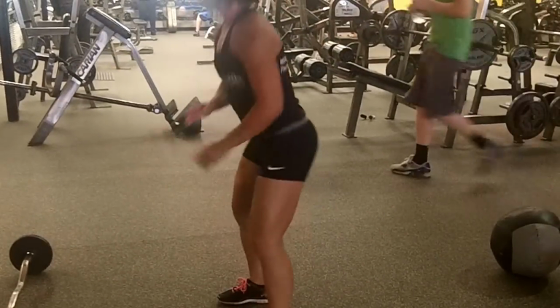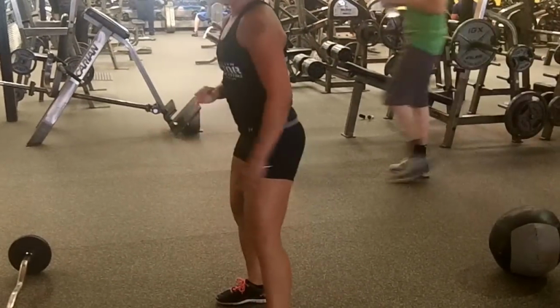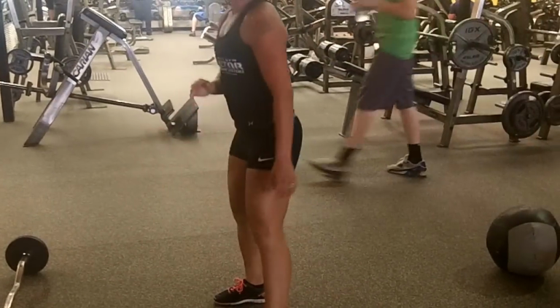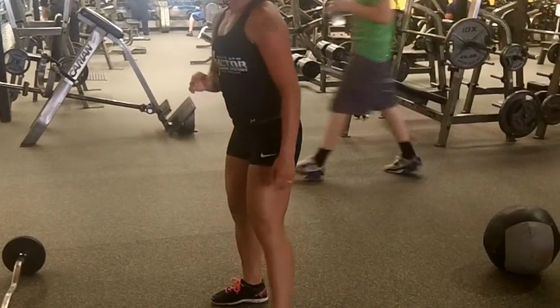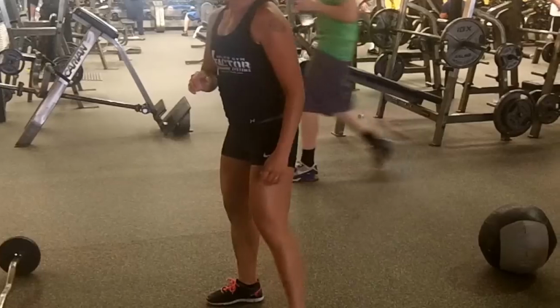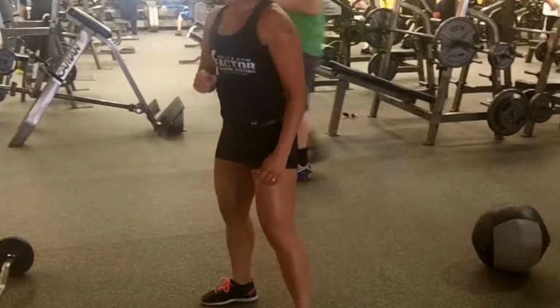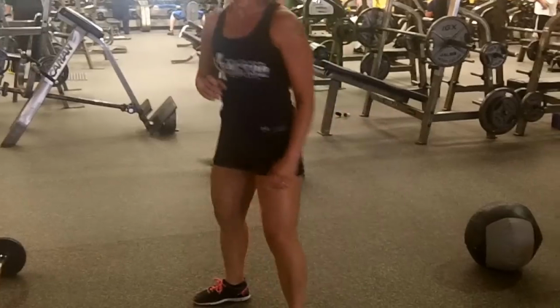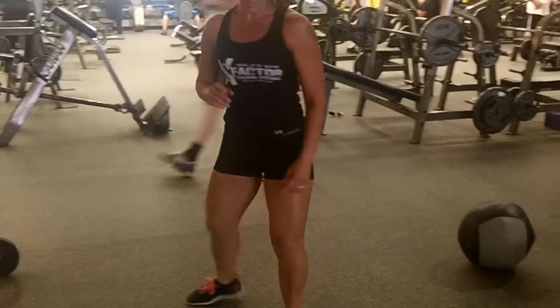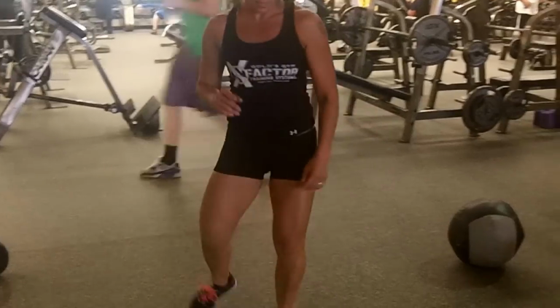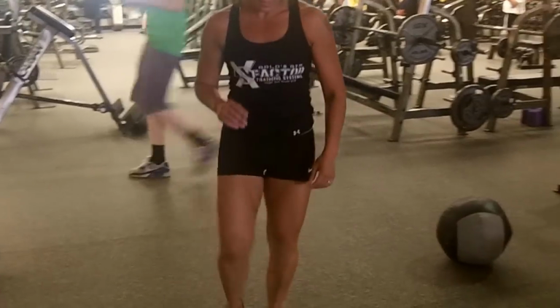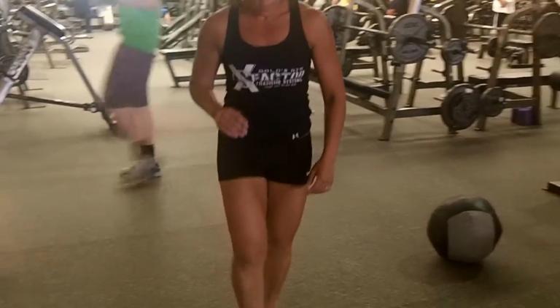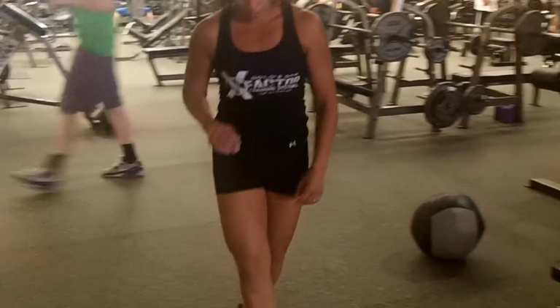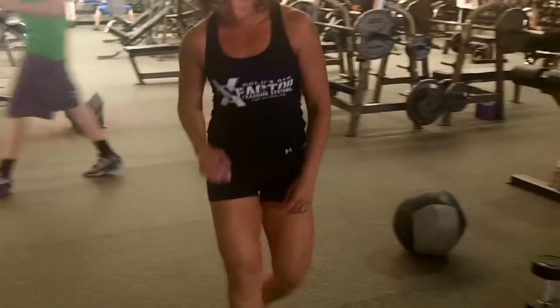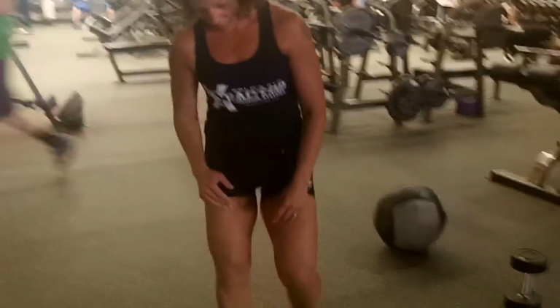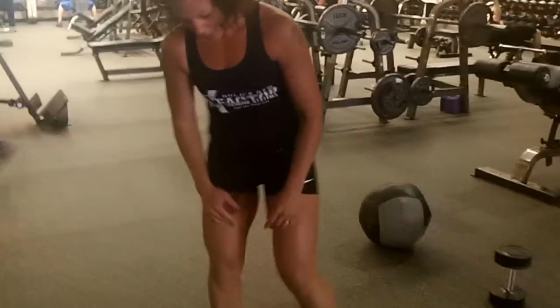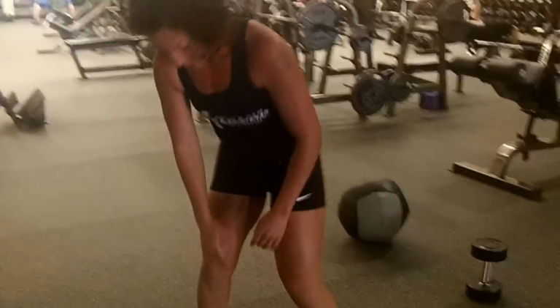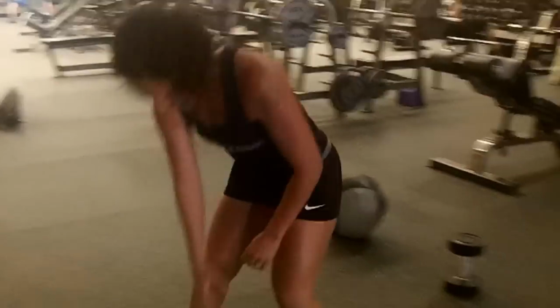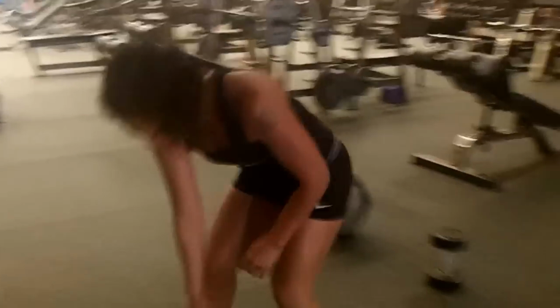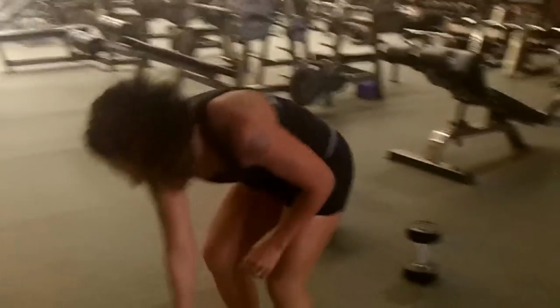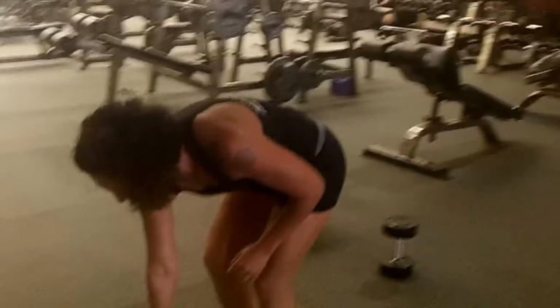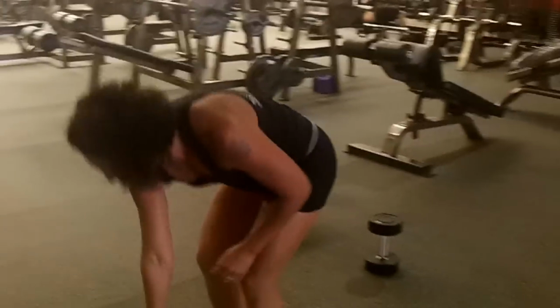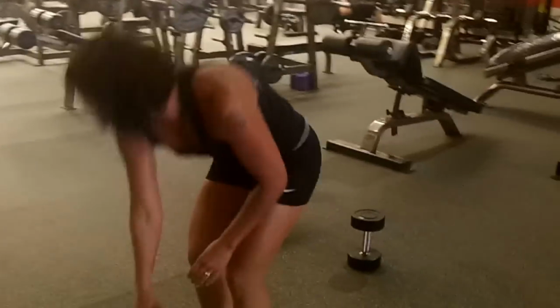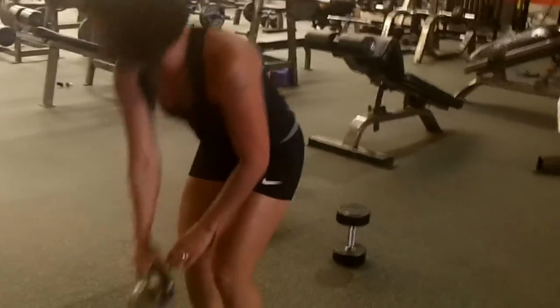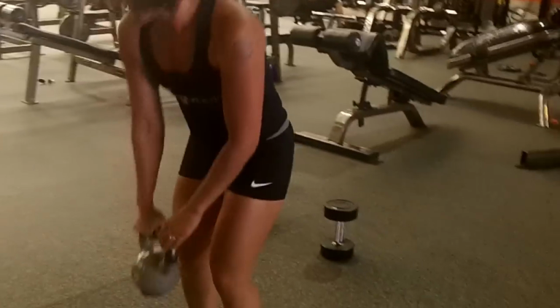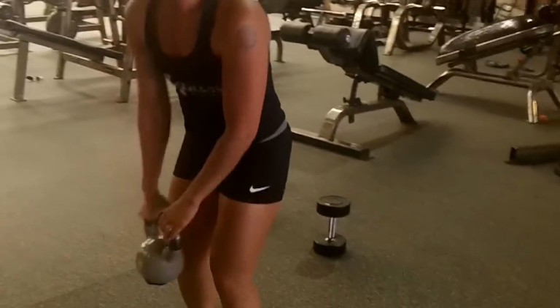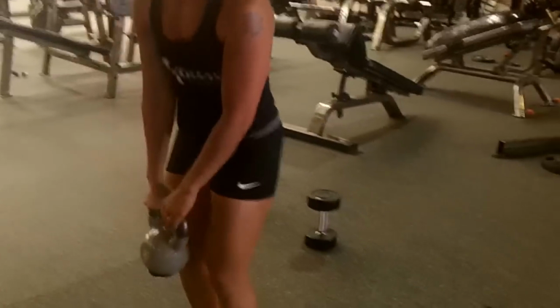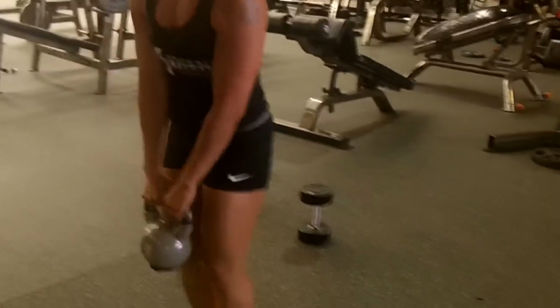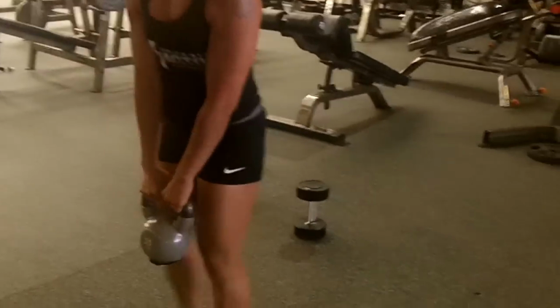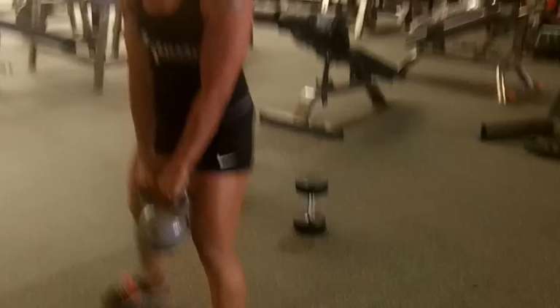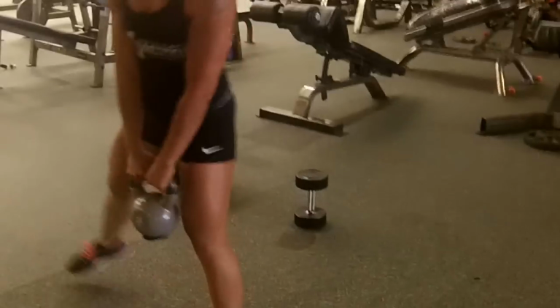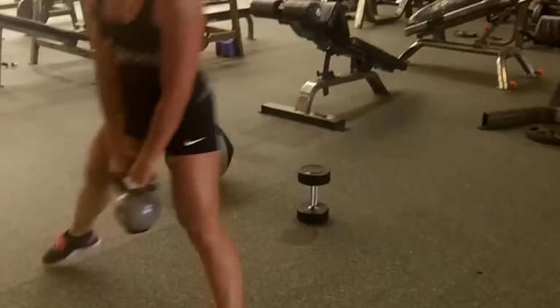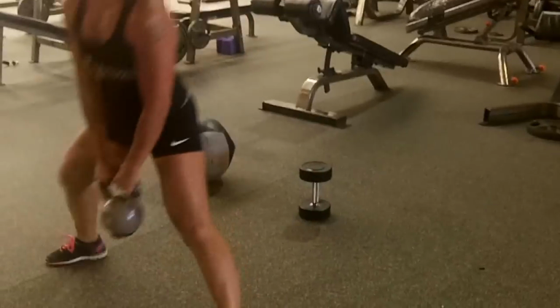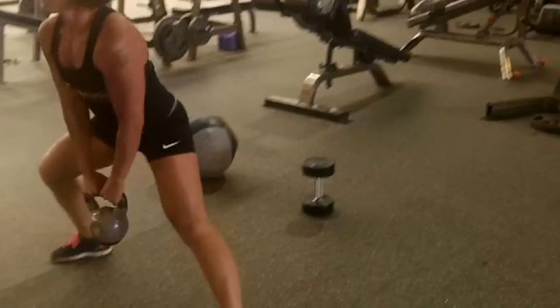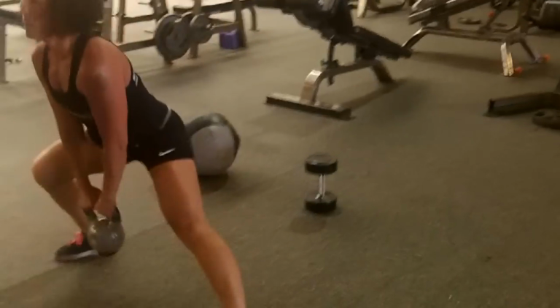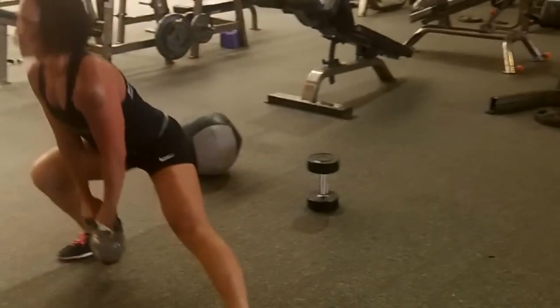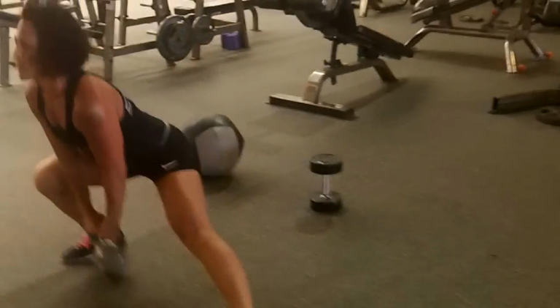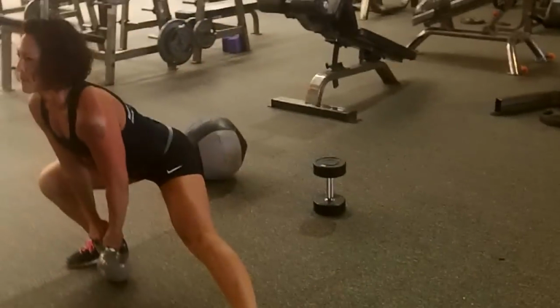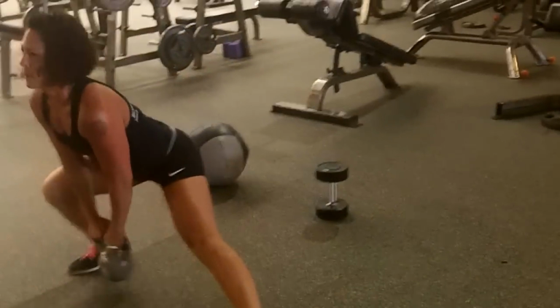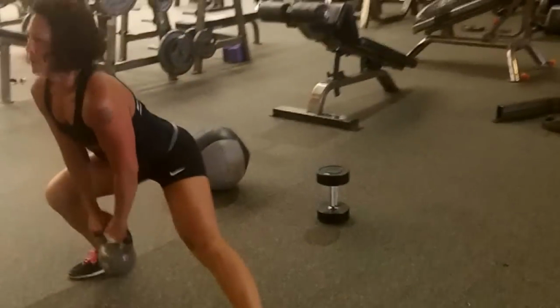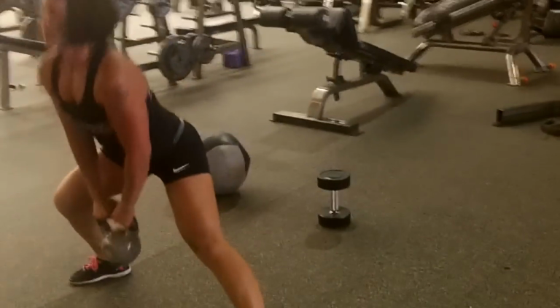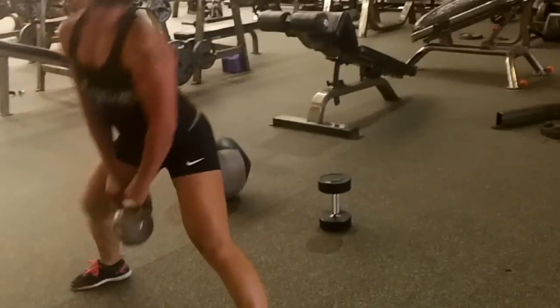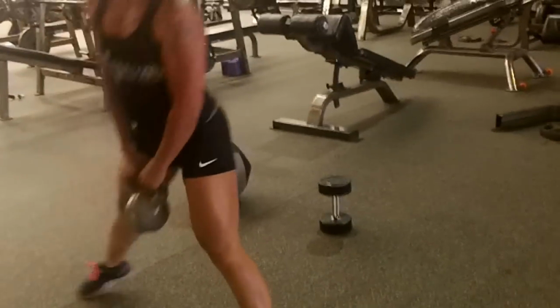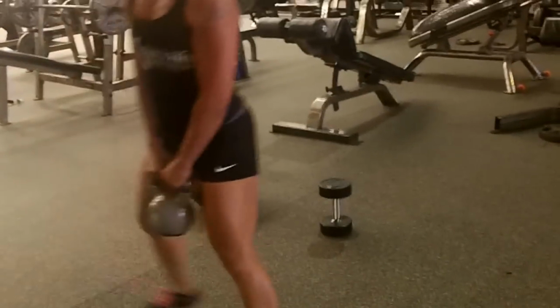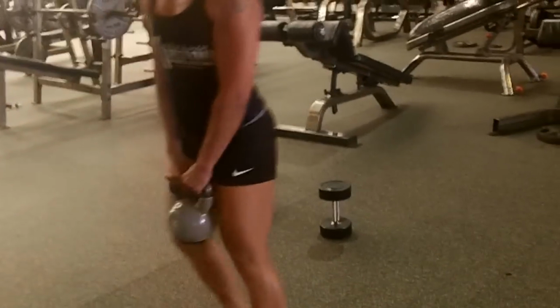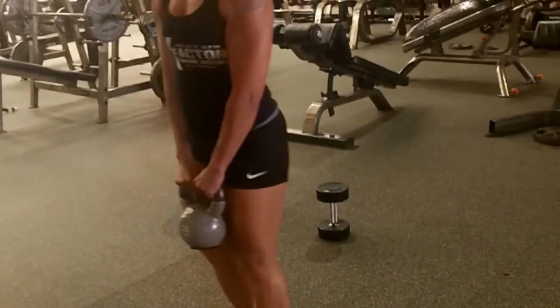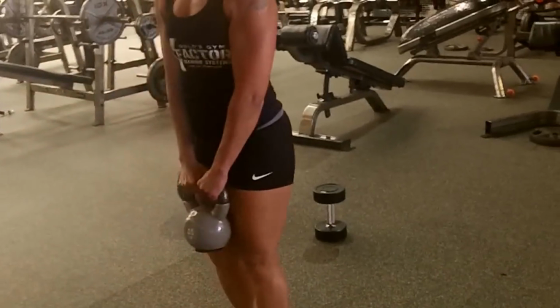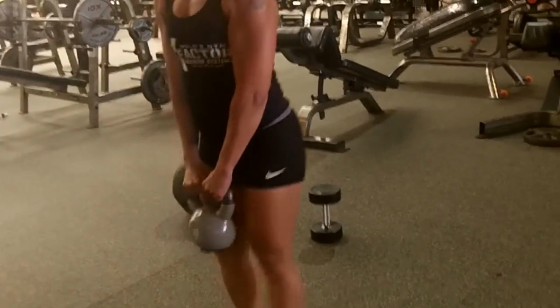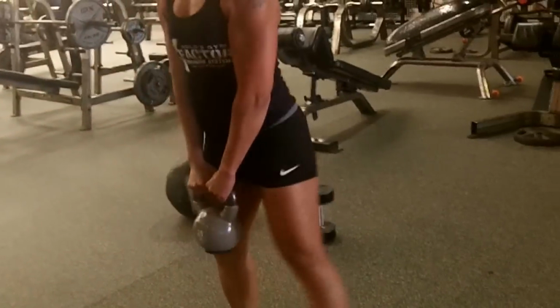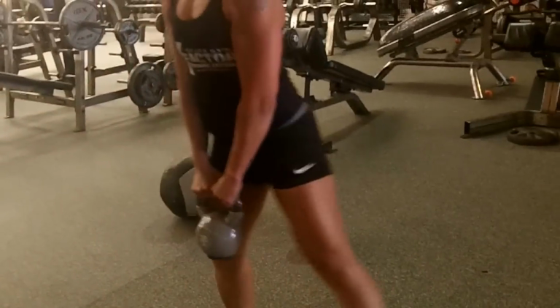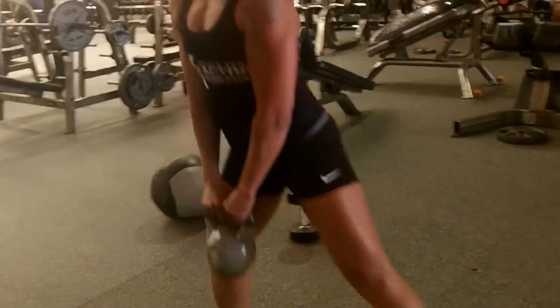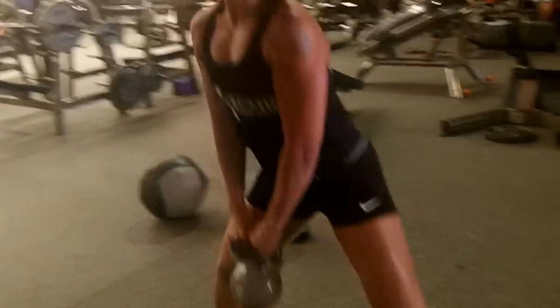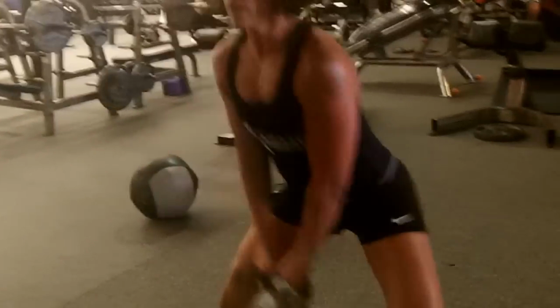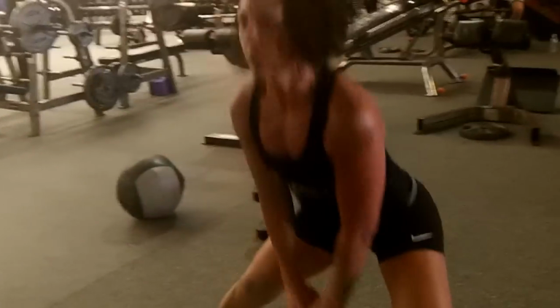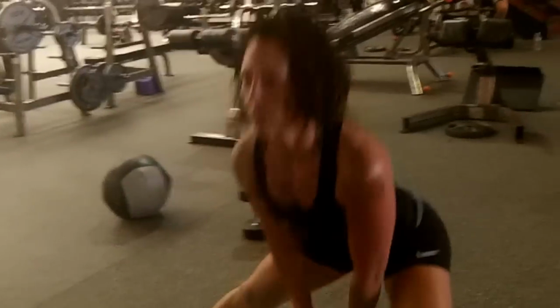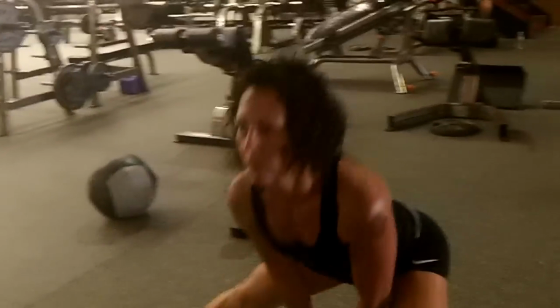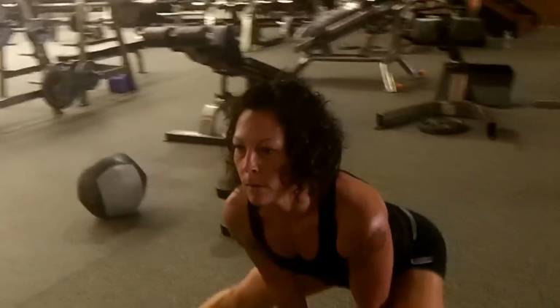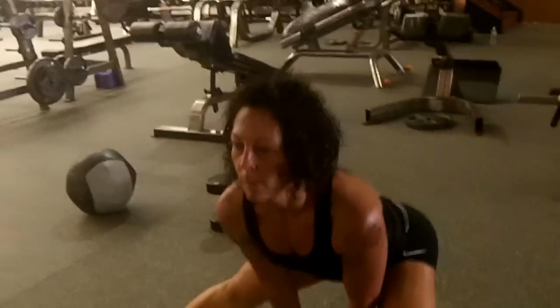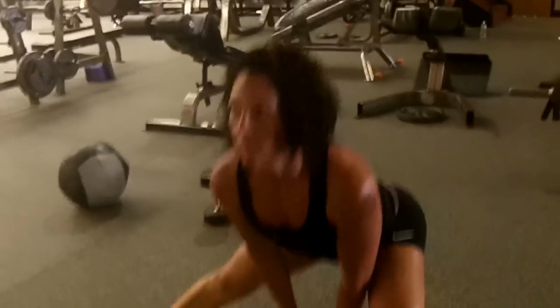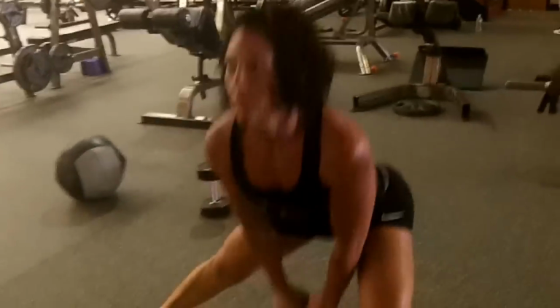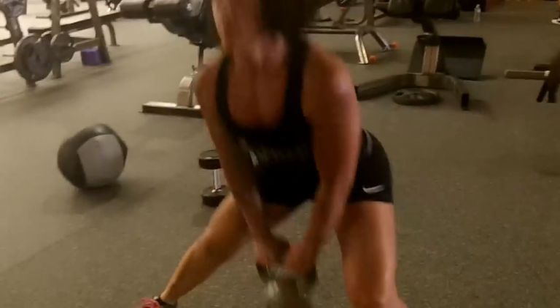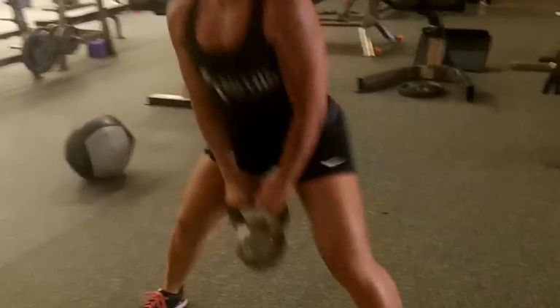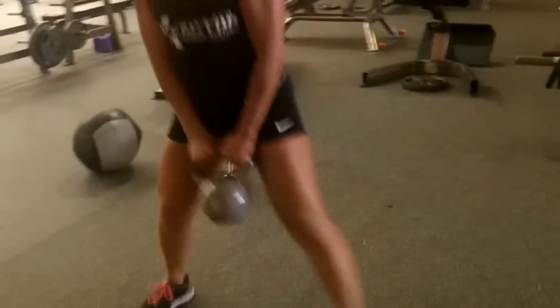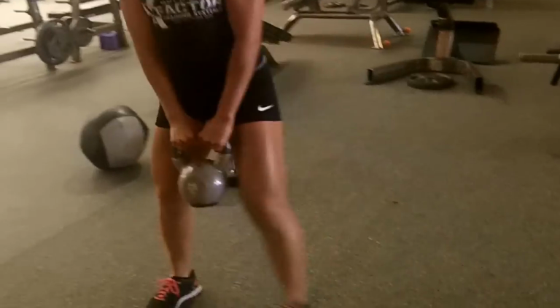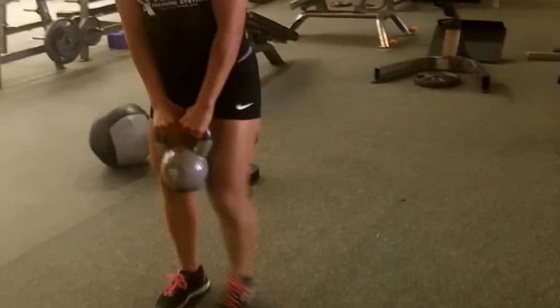Followed by 30 side lunges. It'll be 30 each side — so you'll do 30, switch, 30 to the other side.